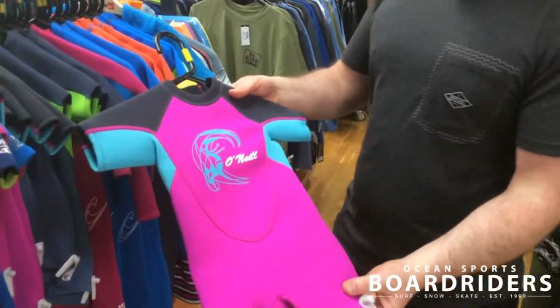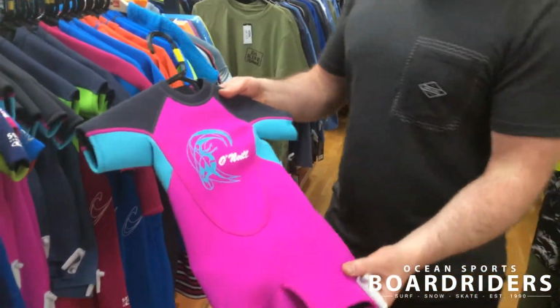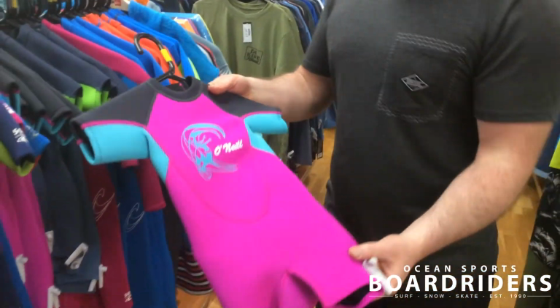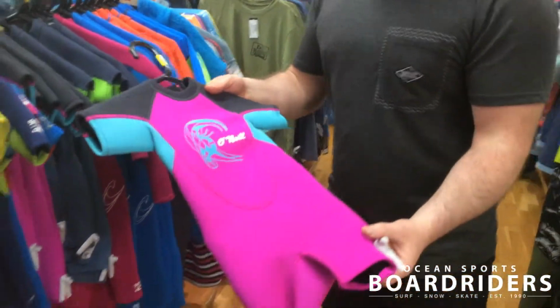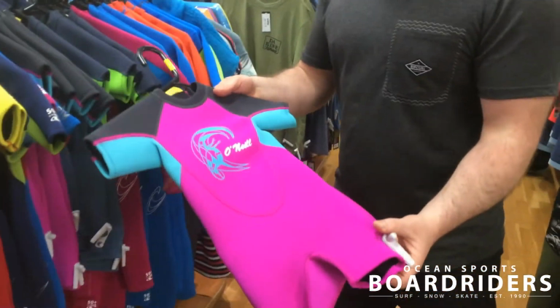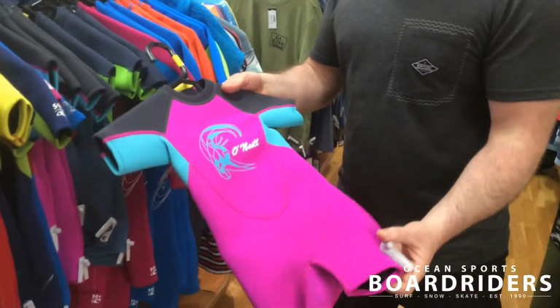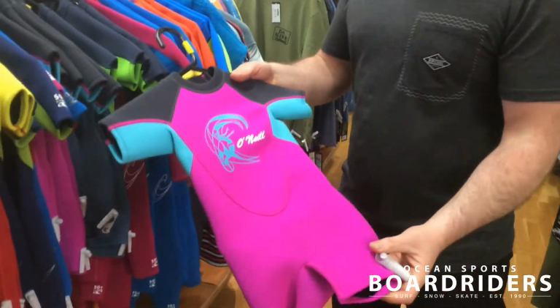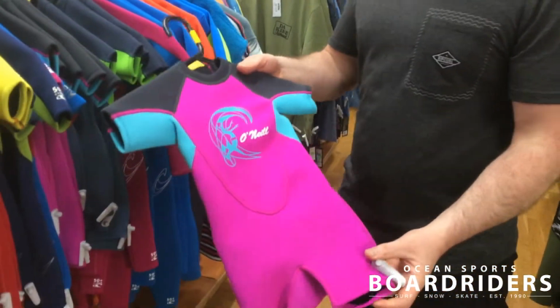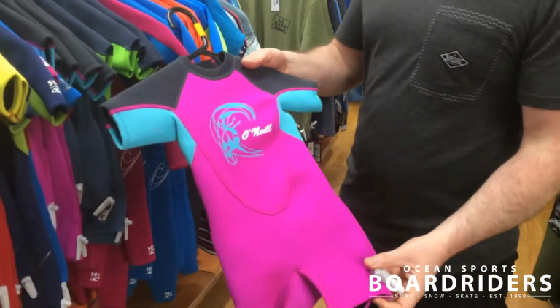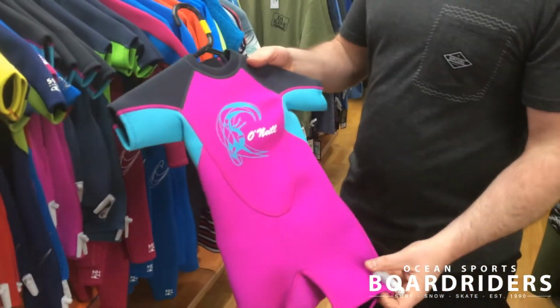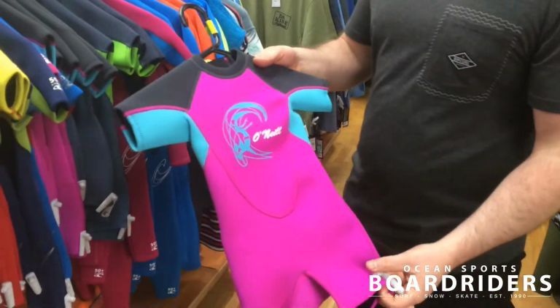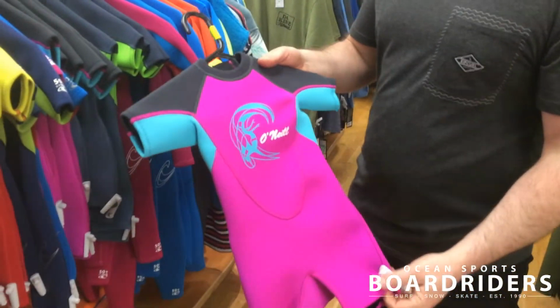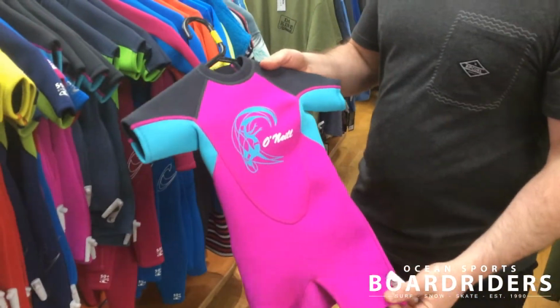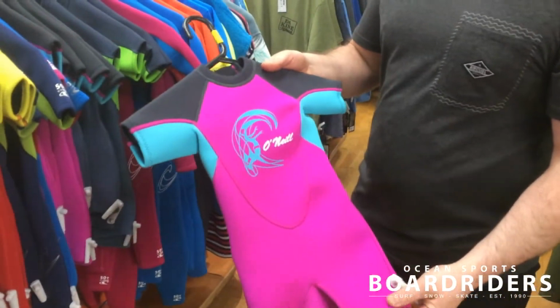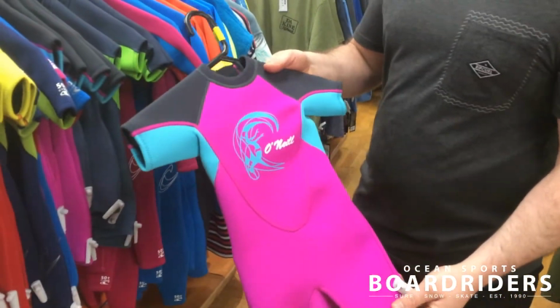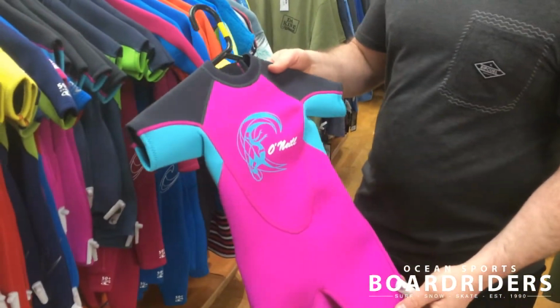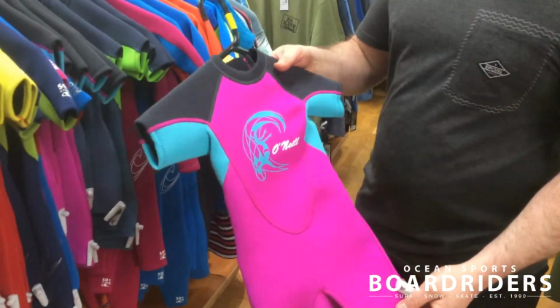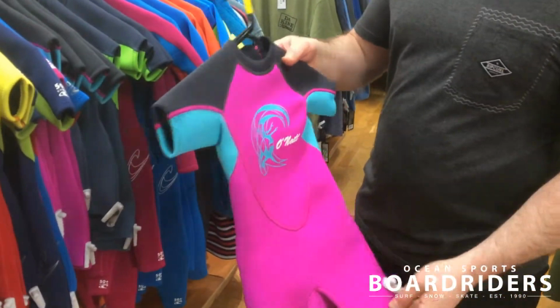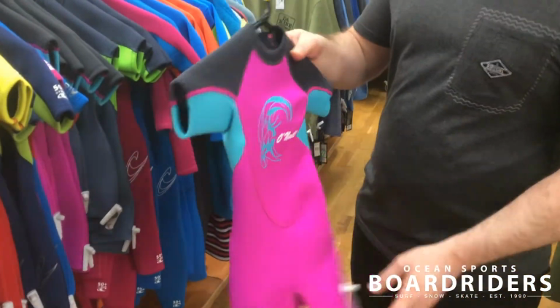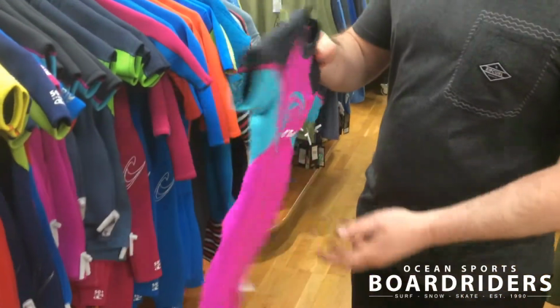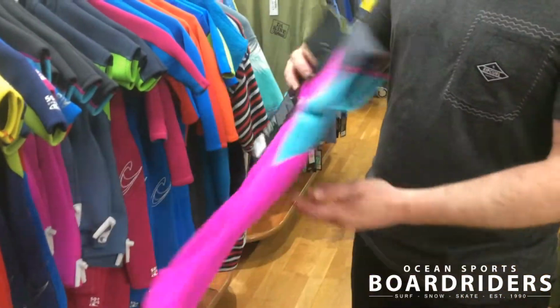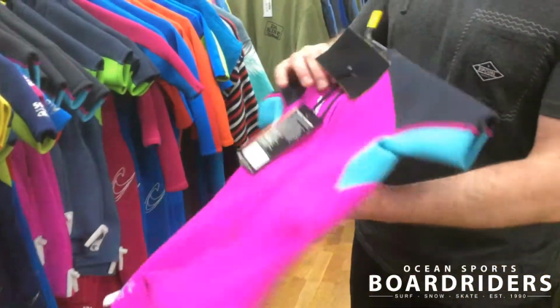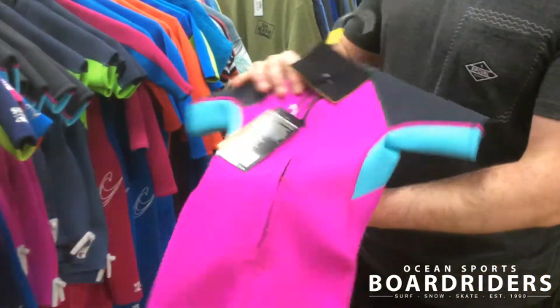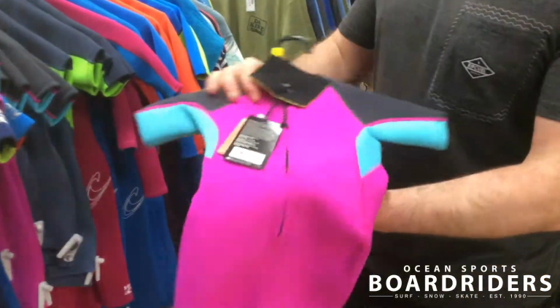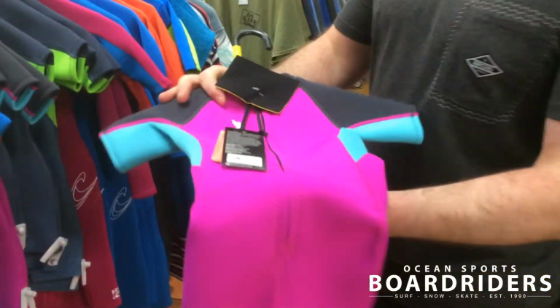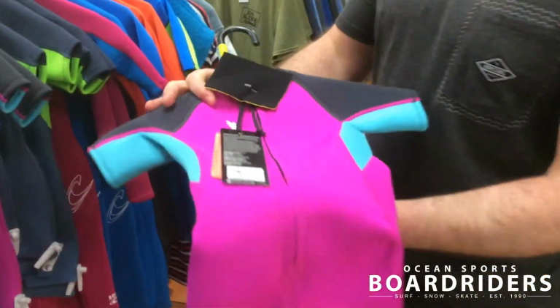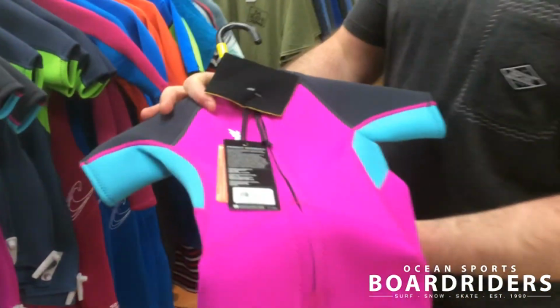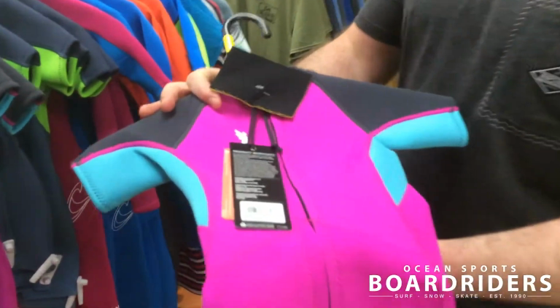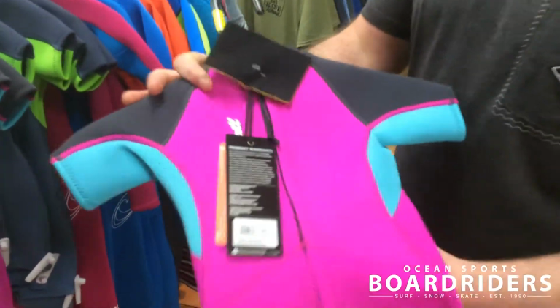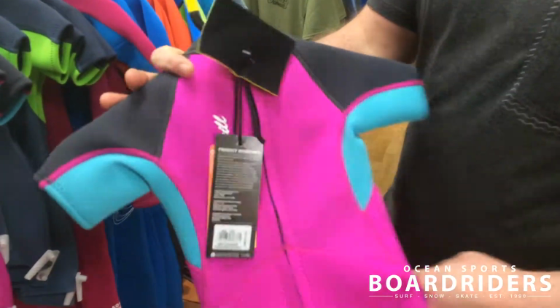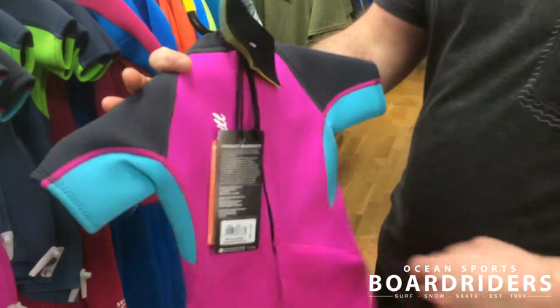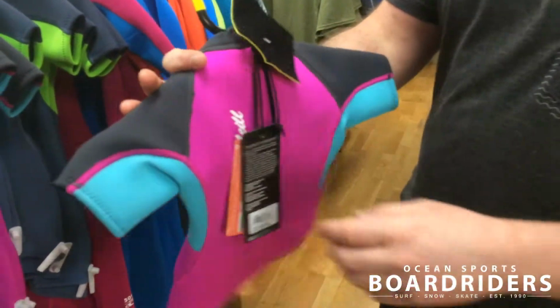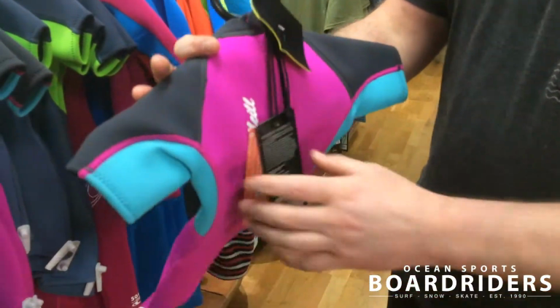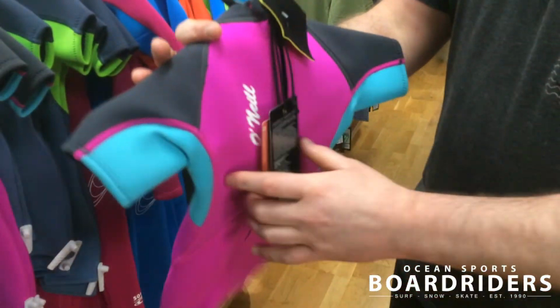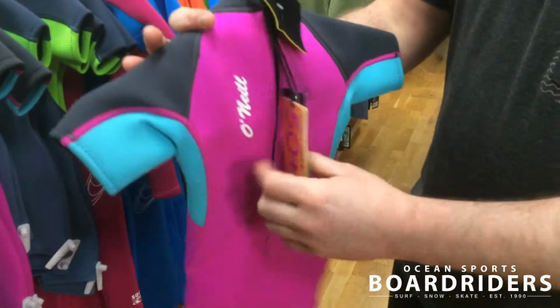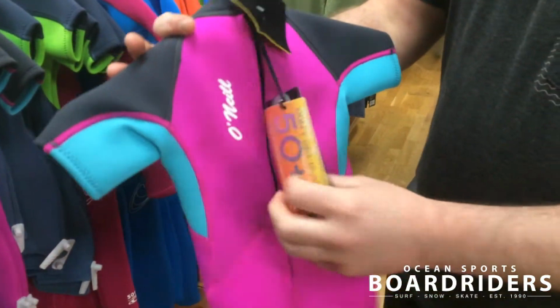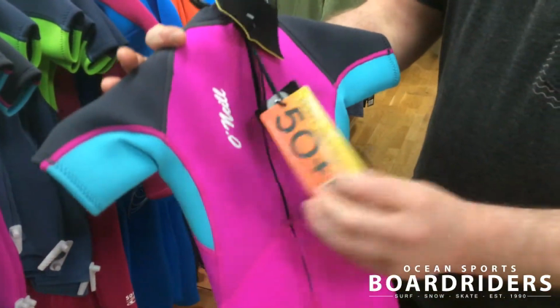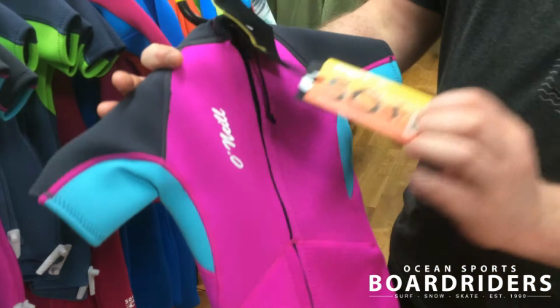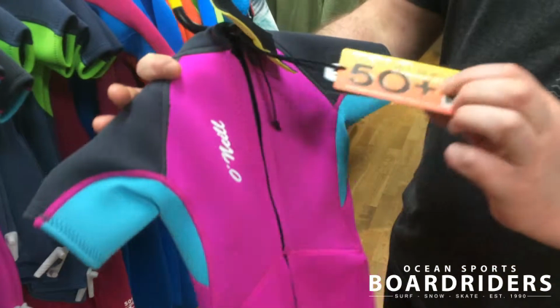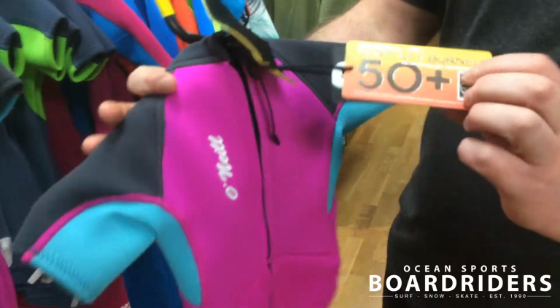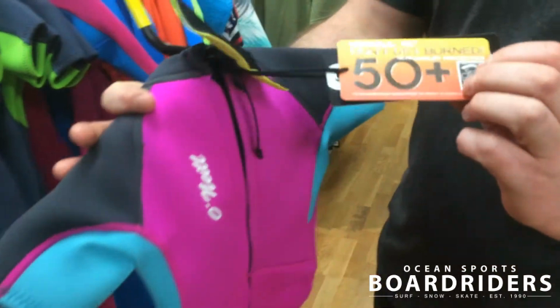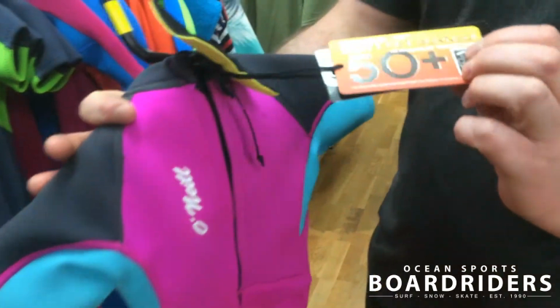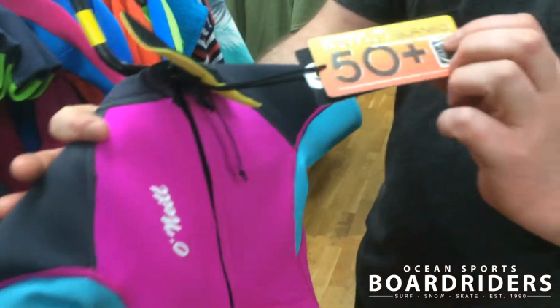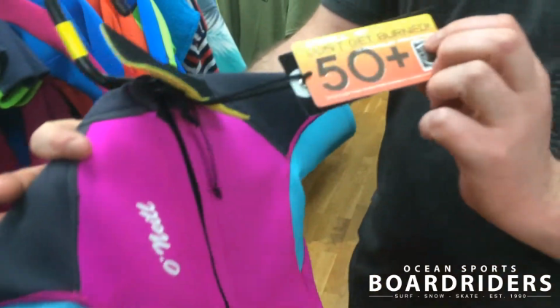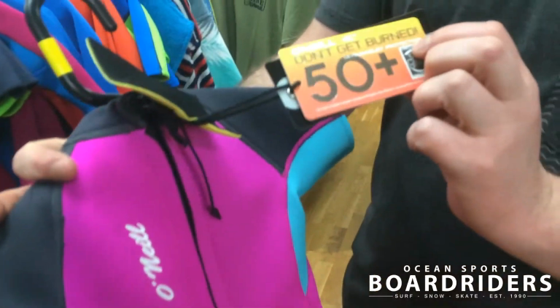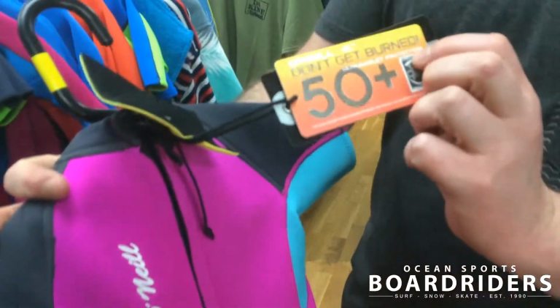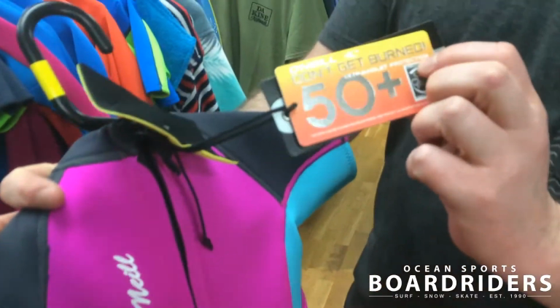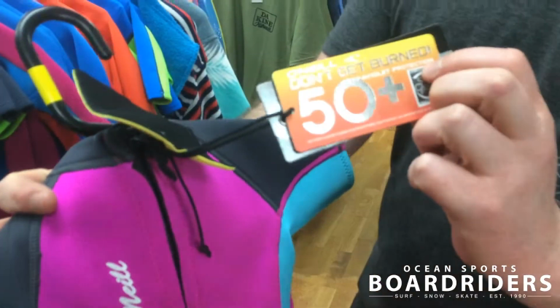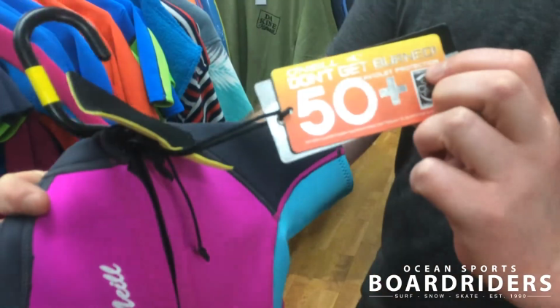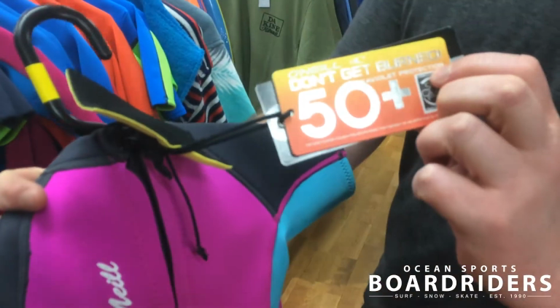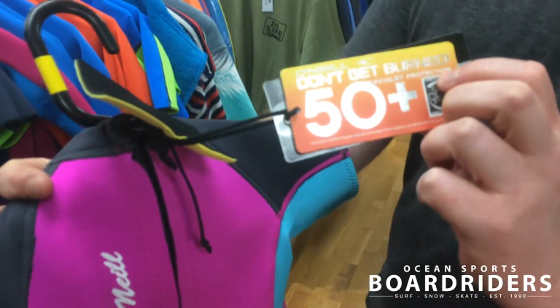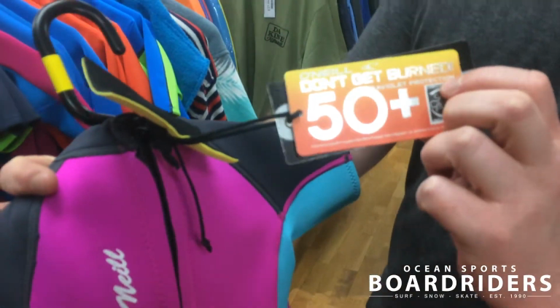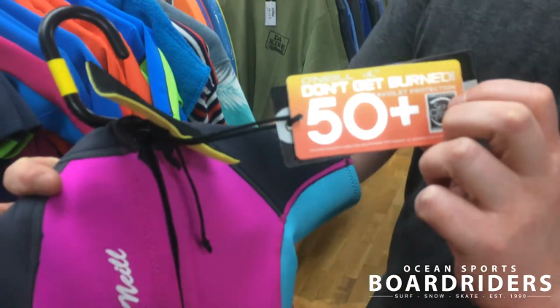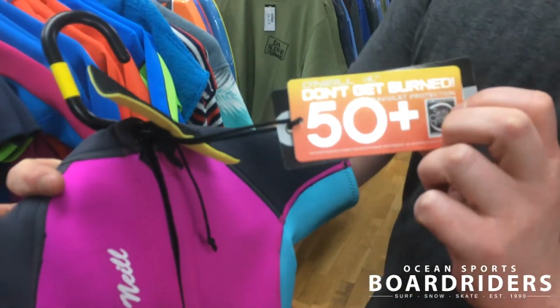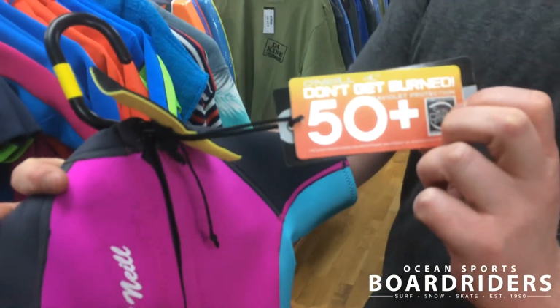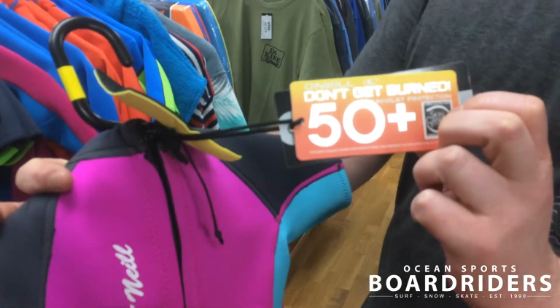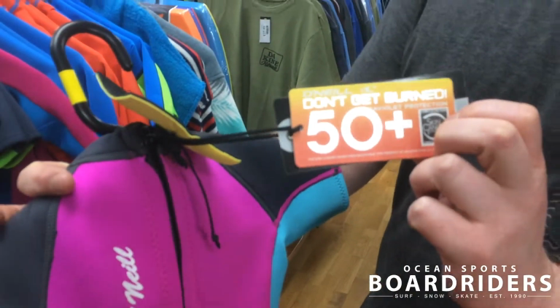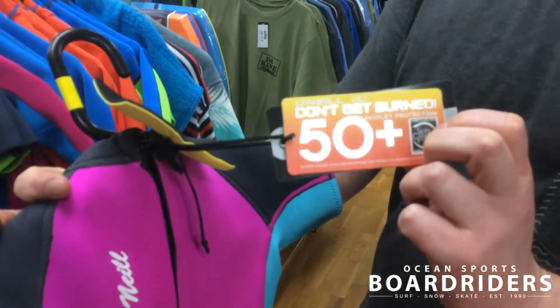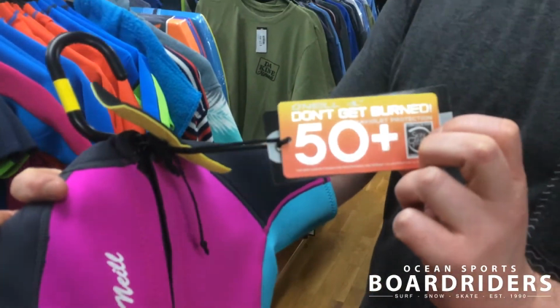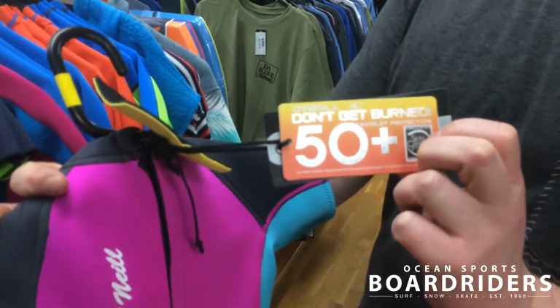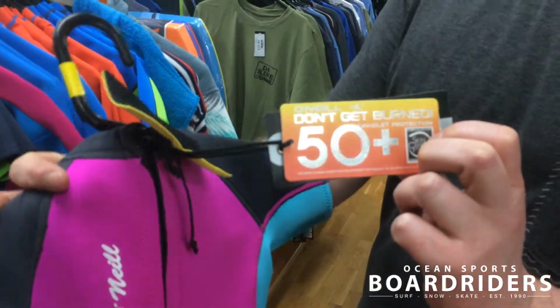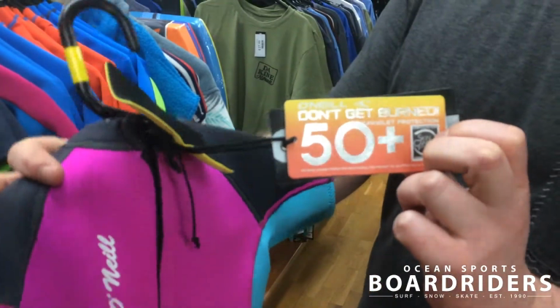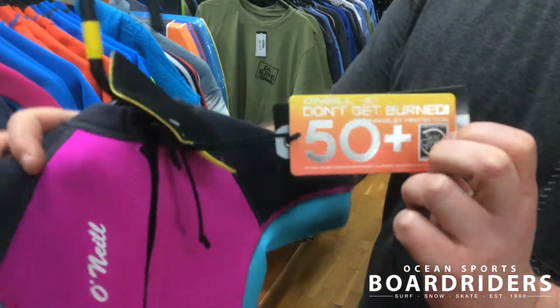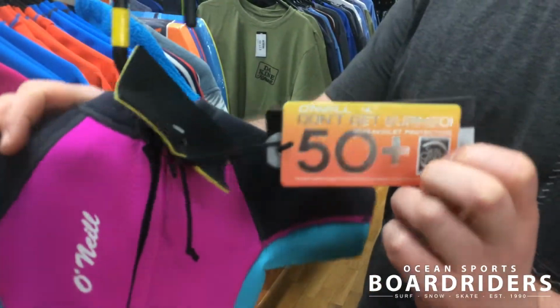It keeps the kids warm in a nice 2mm format. They're all SPF factor 50 — totally UV protective.